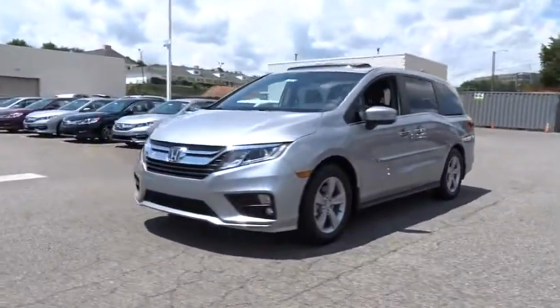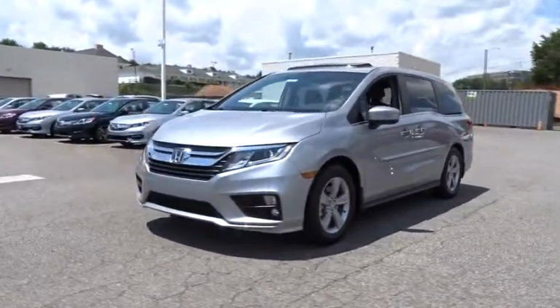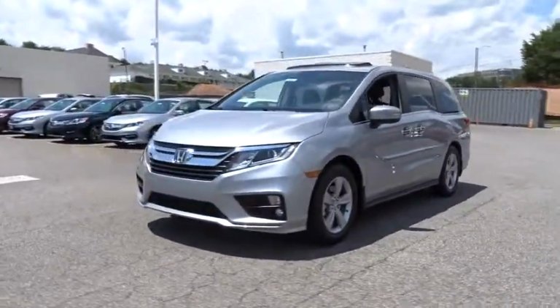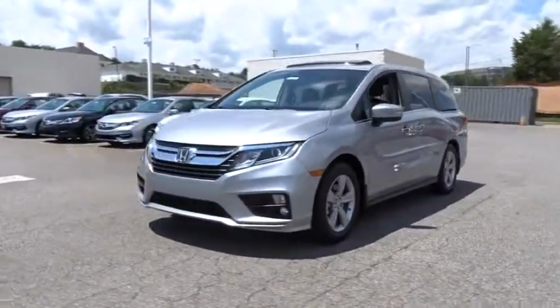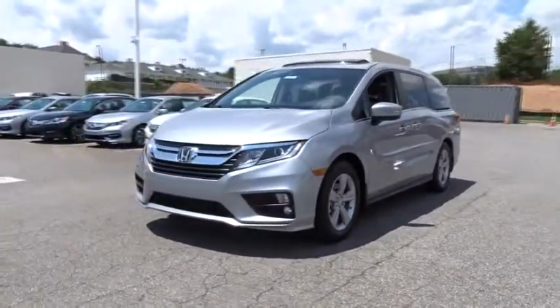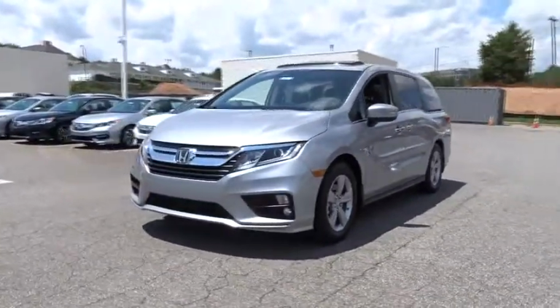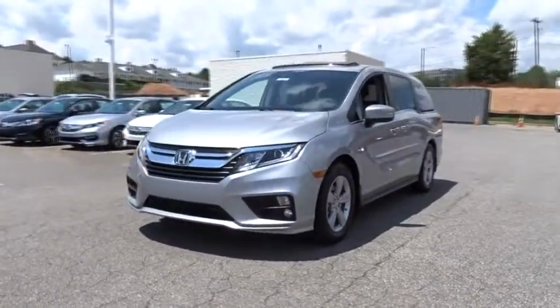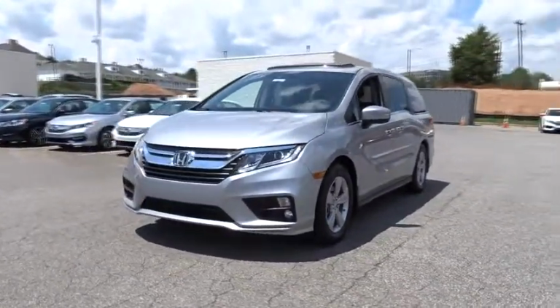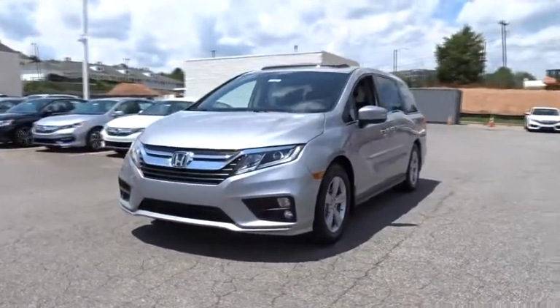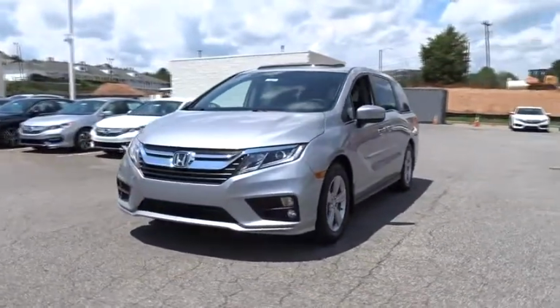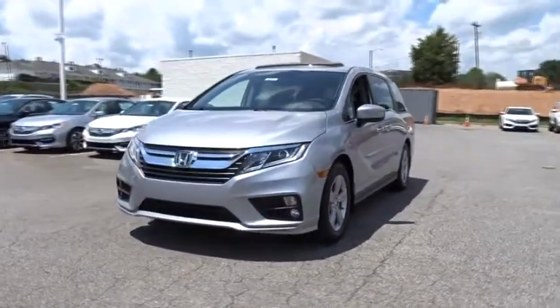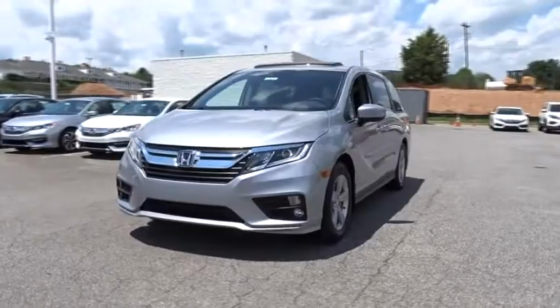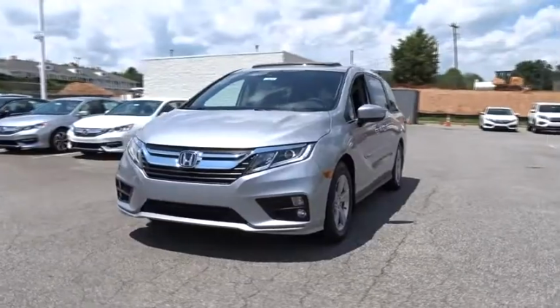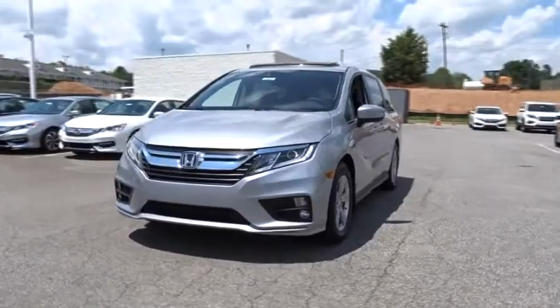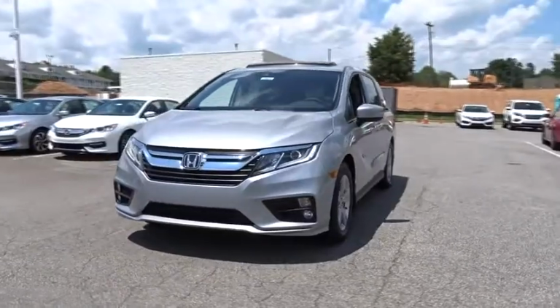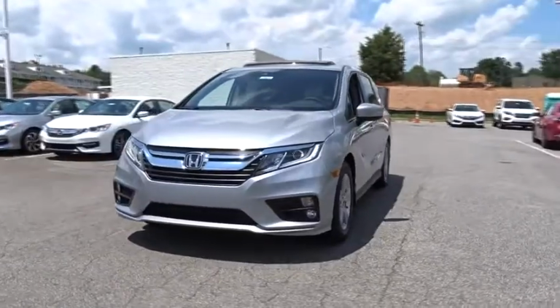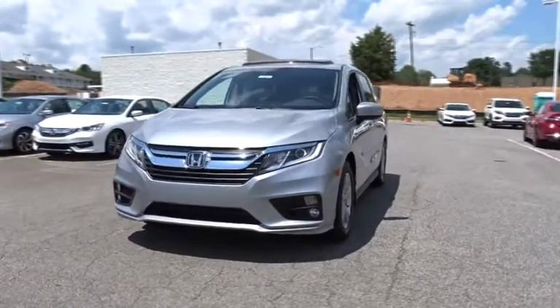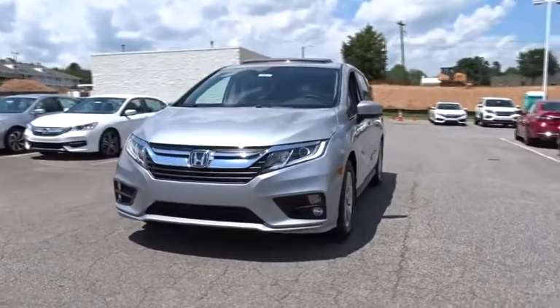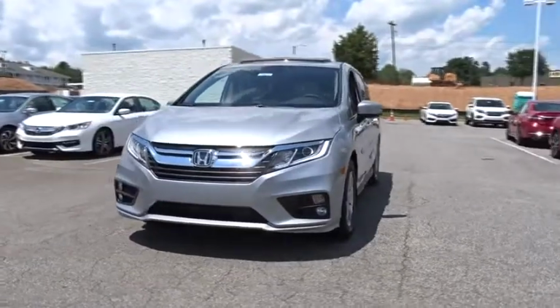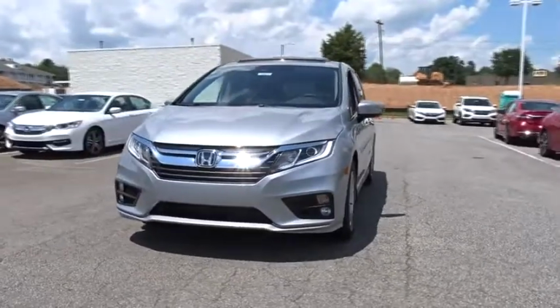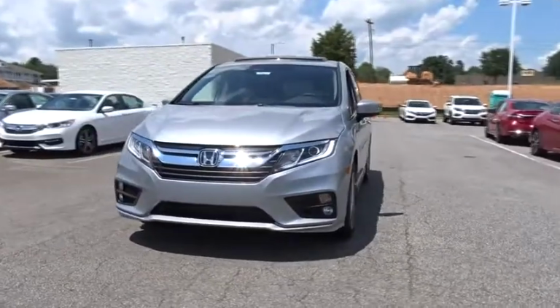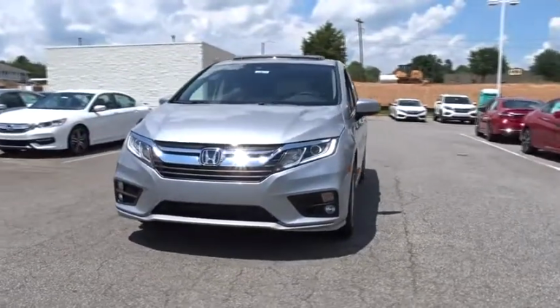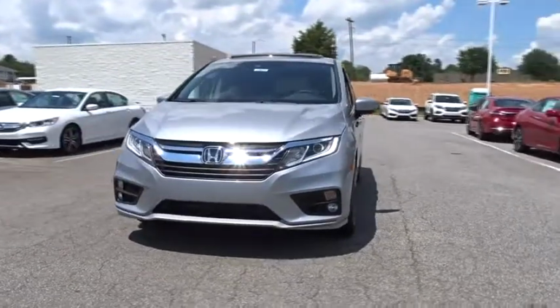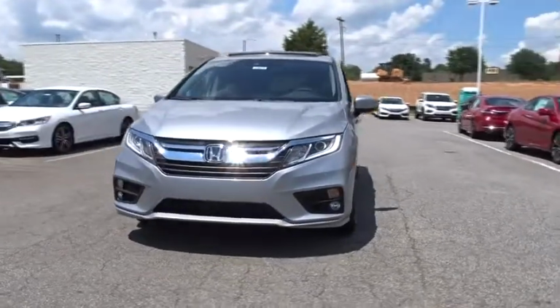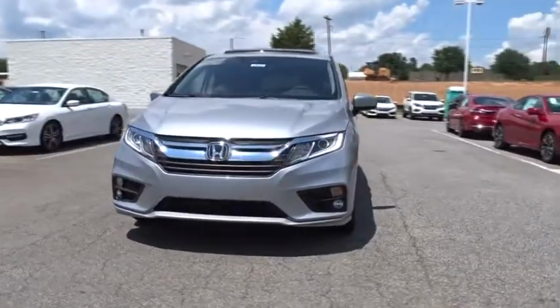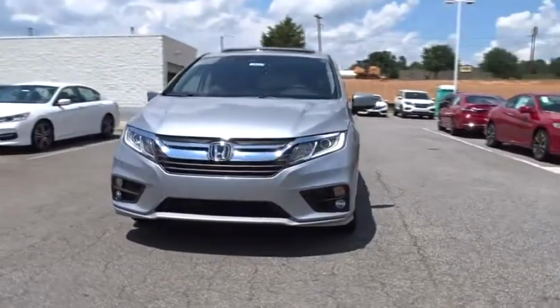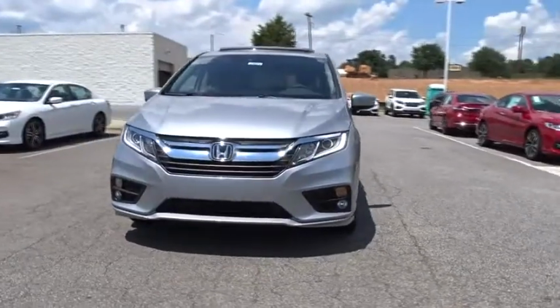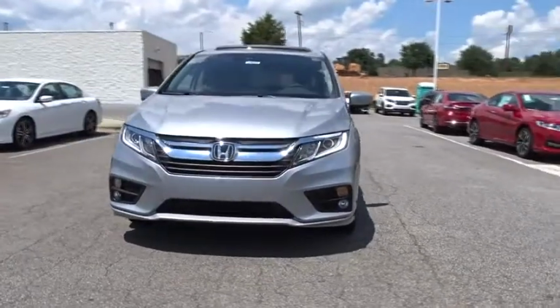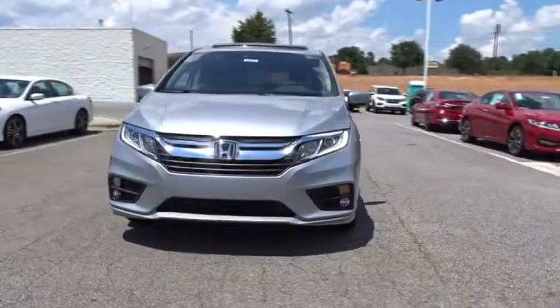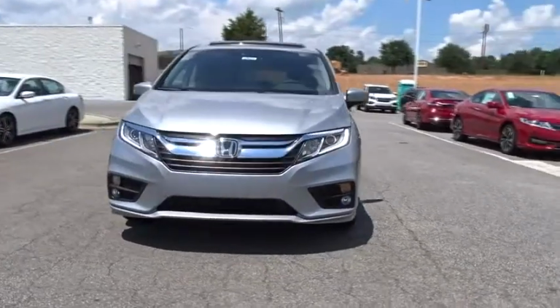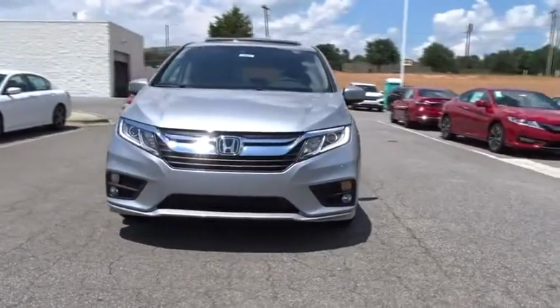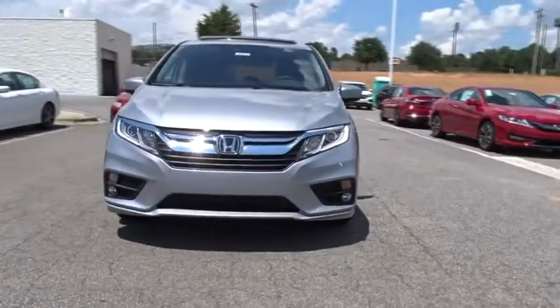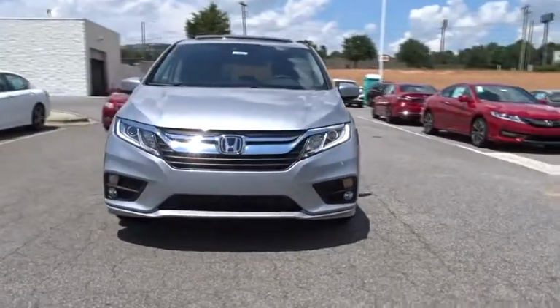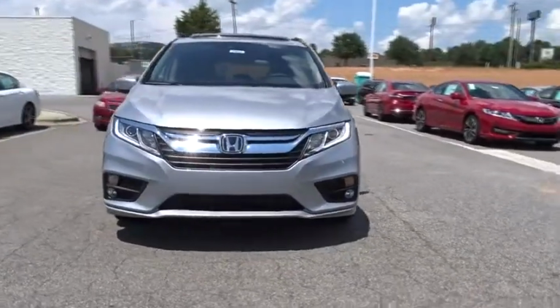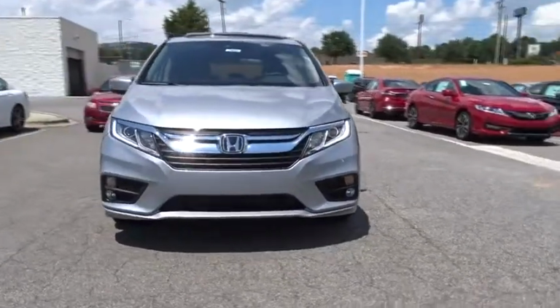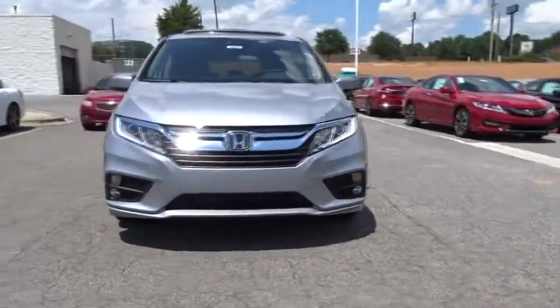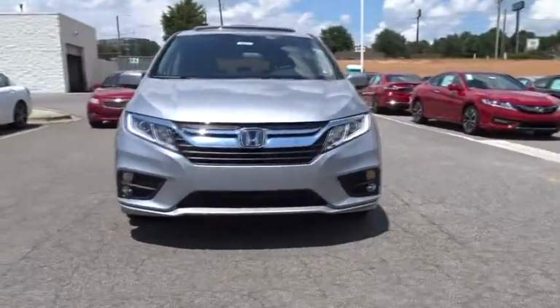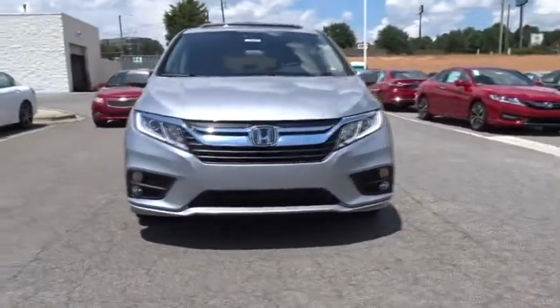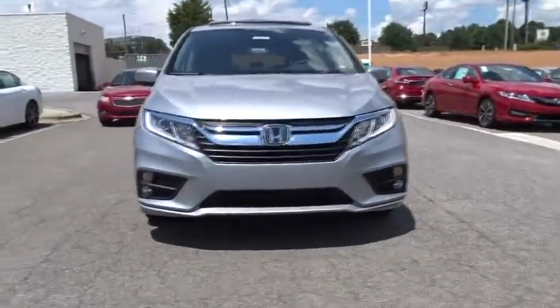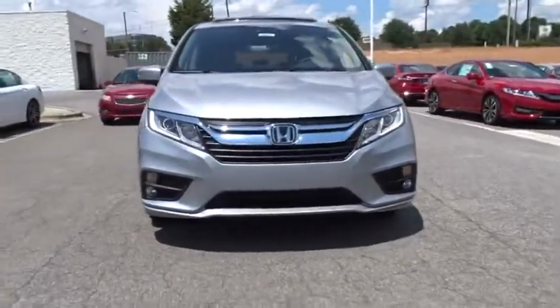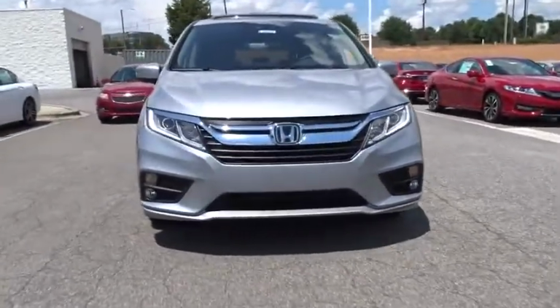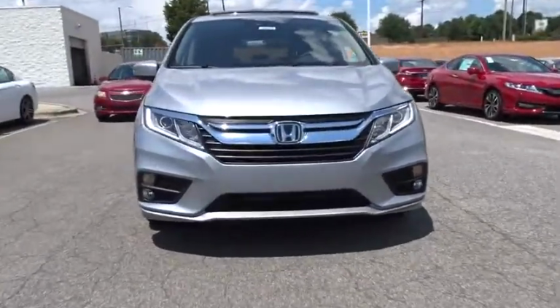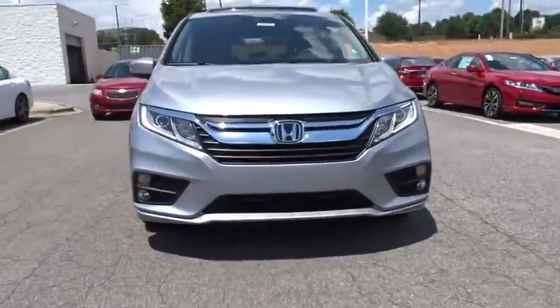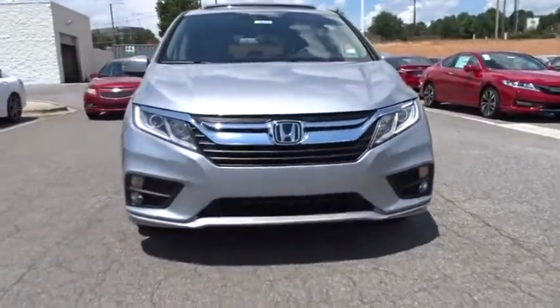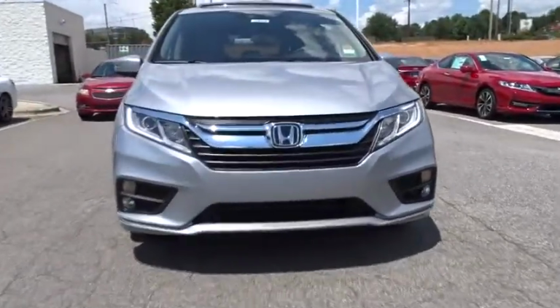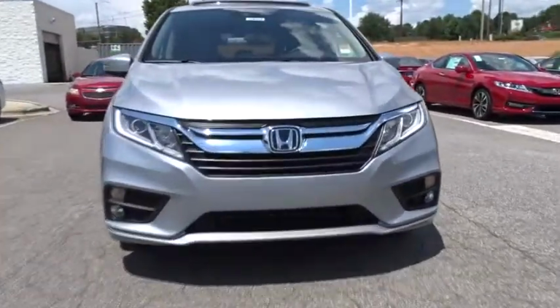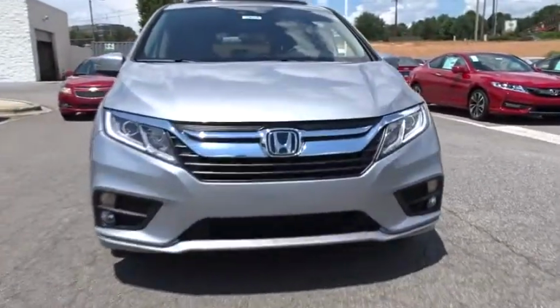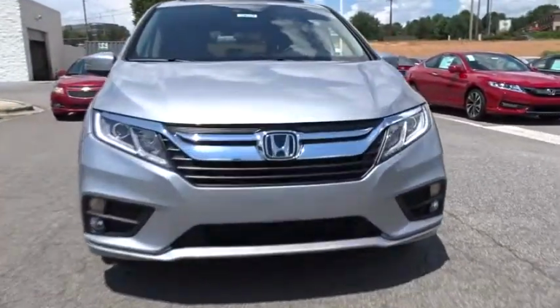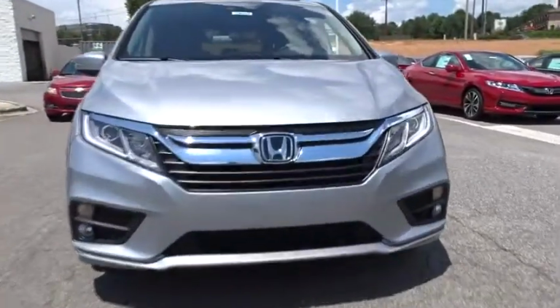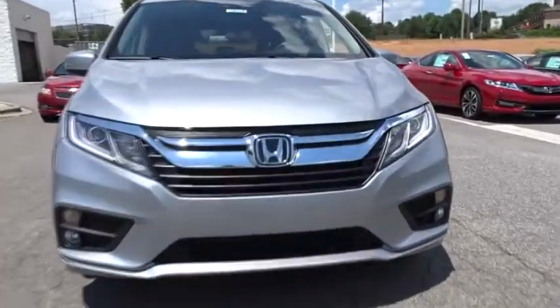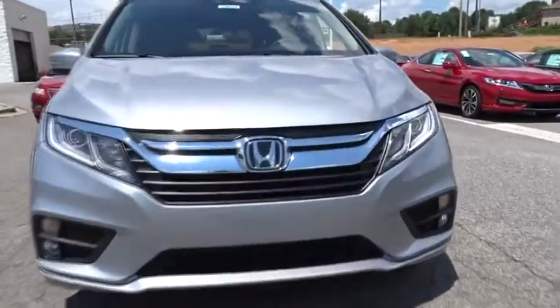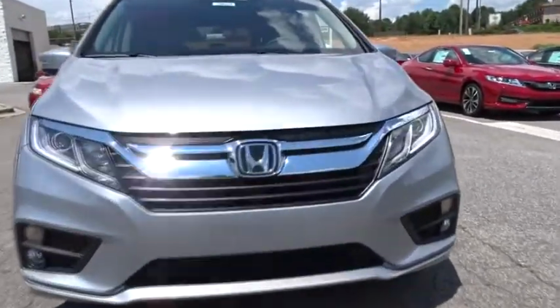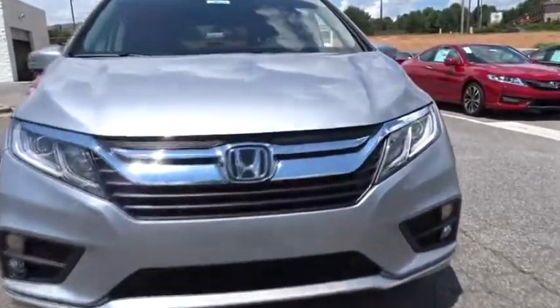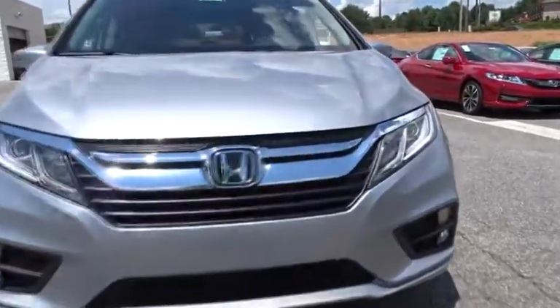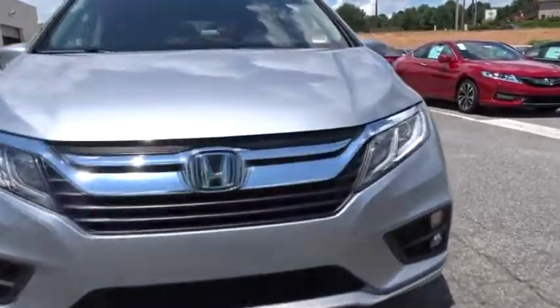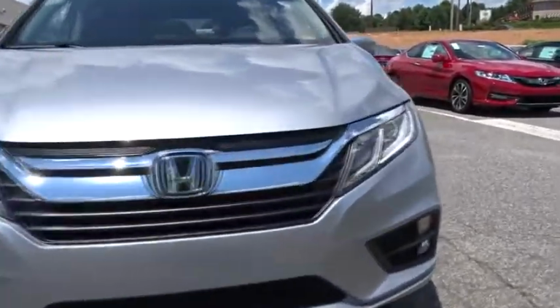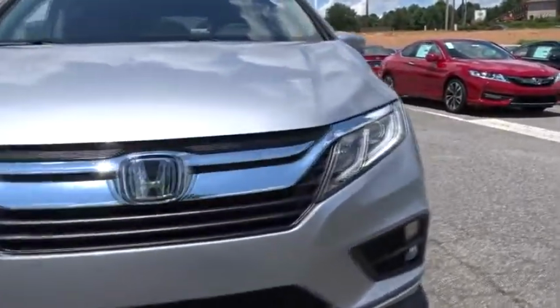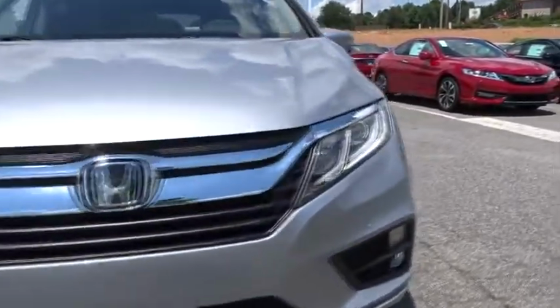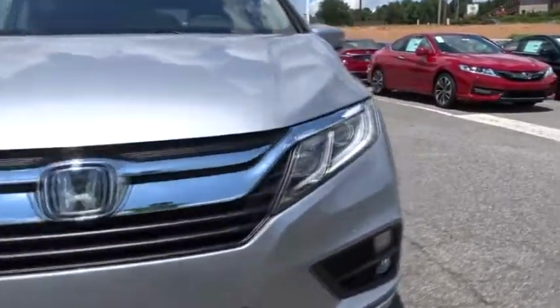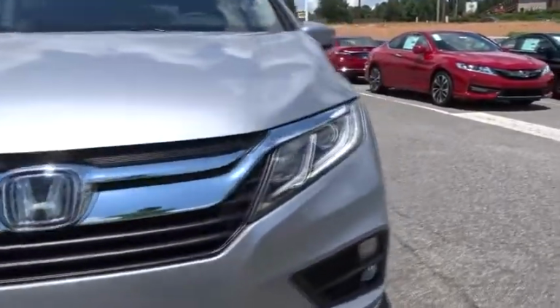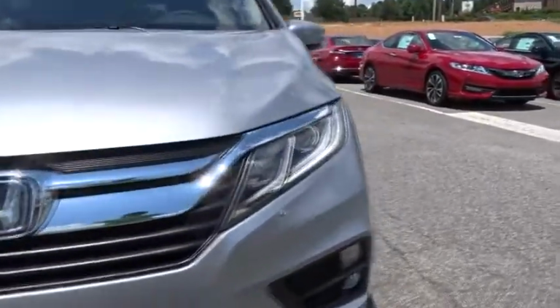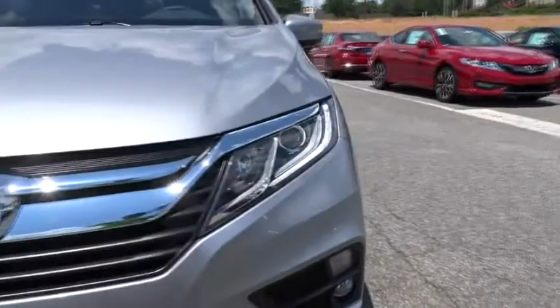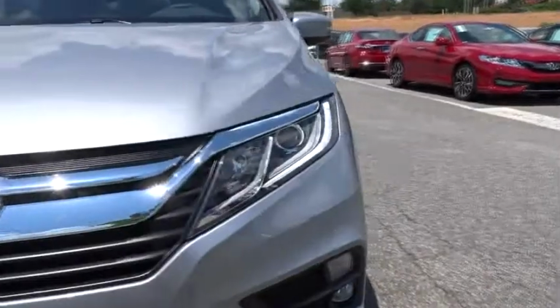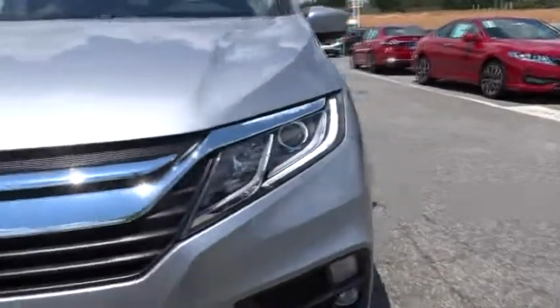Front floor mats, aluminum wheels, auto-off headlights, AM-FM stereo radio, front-wheel drive.